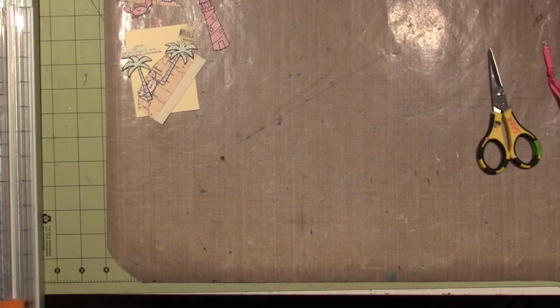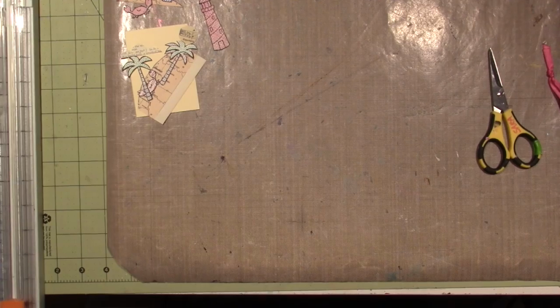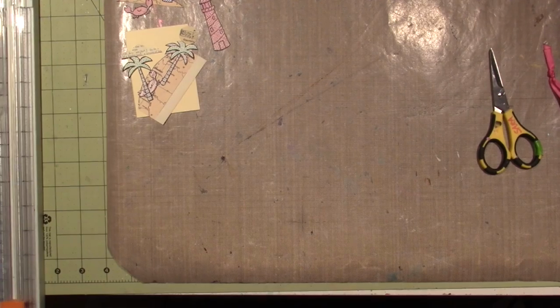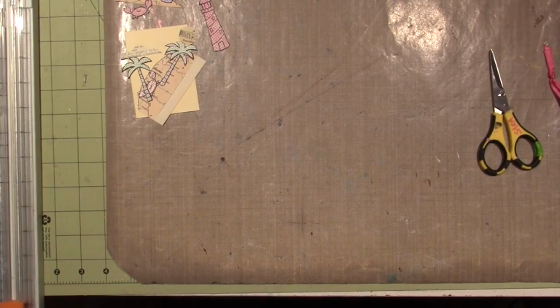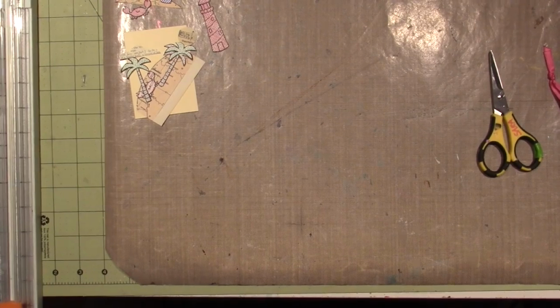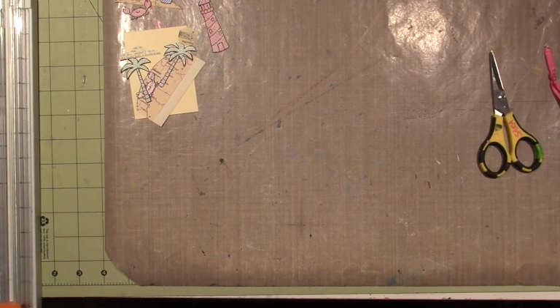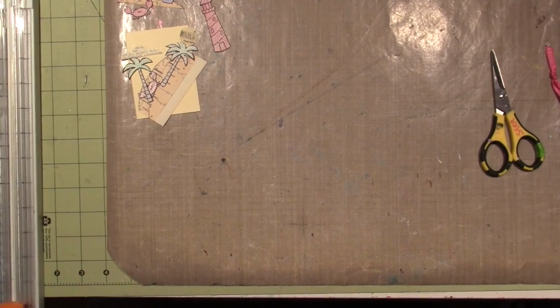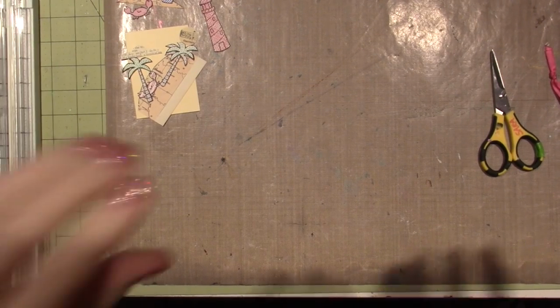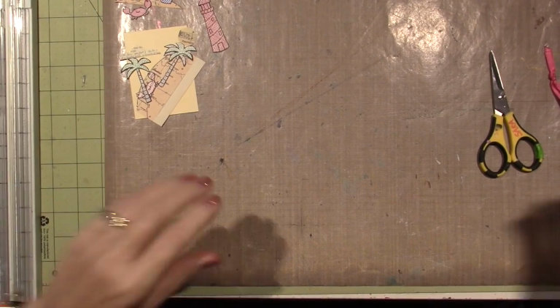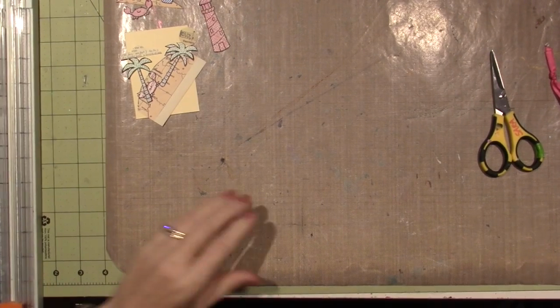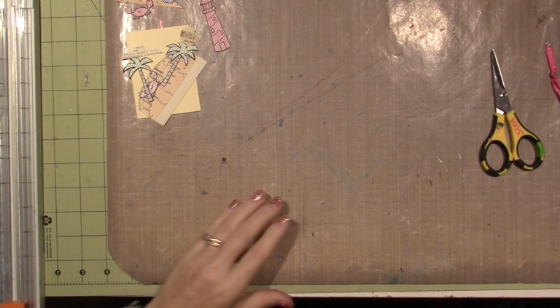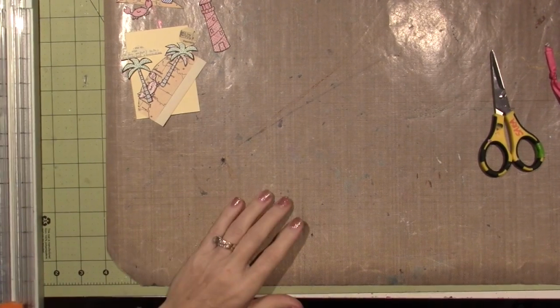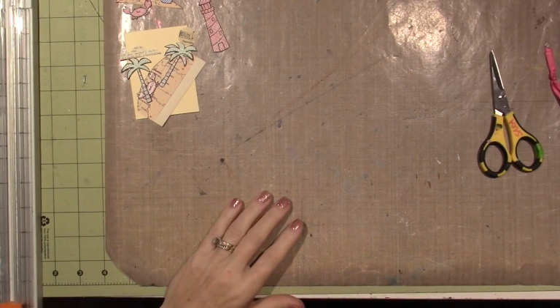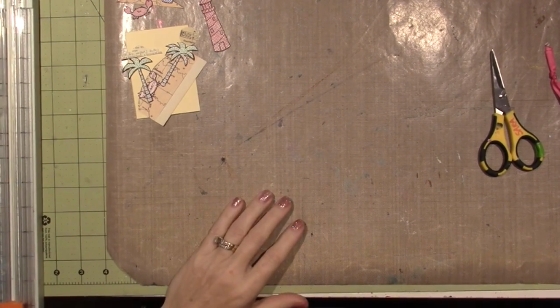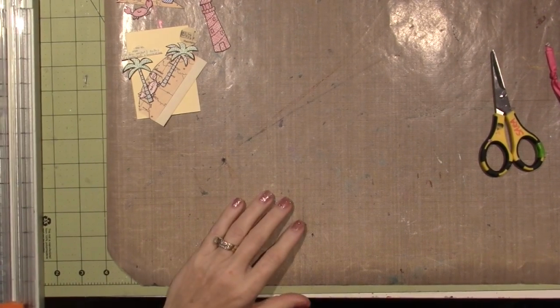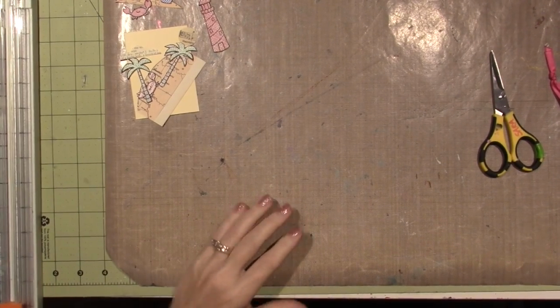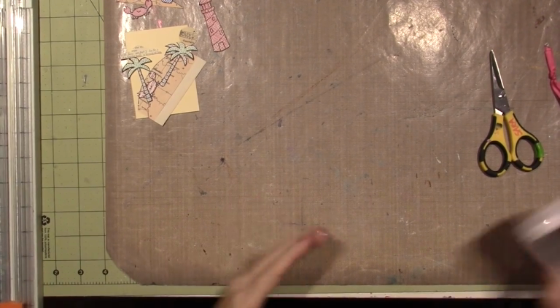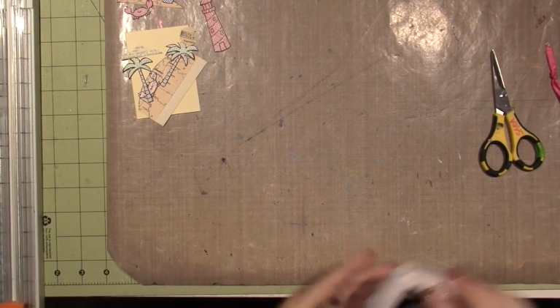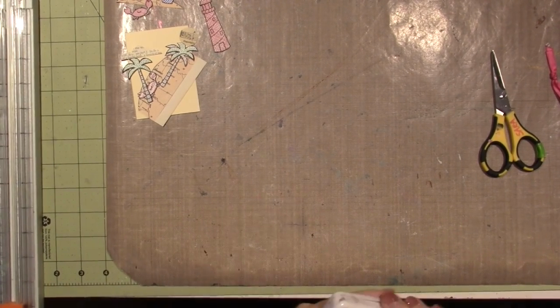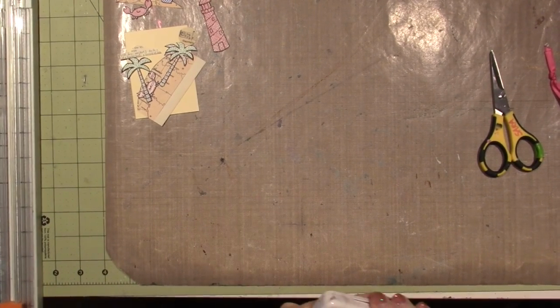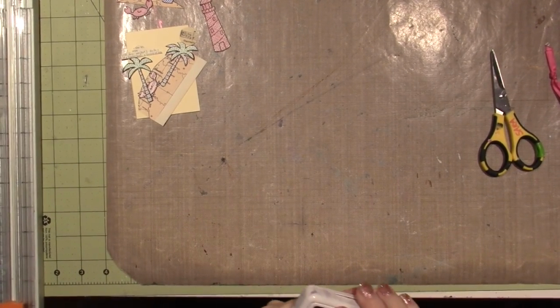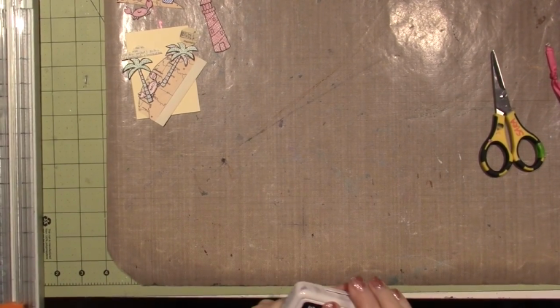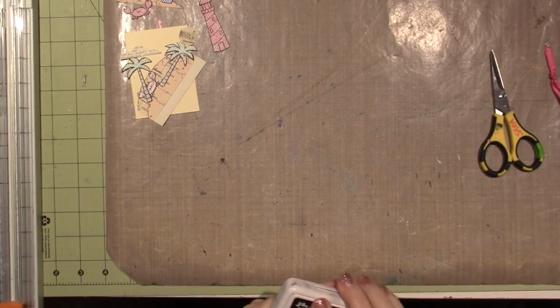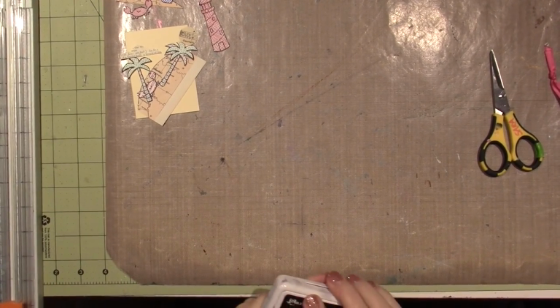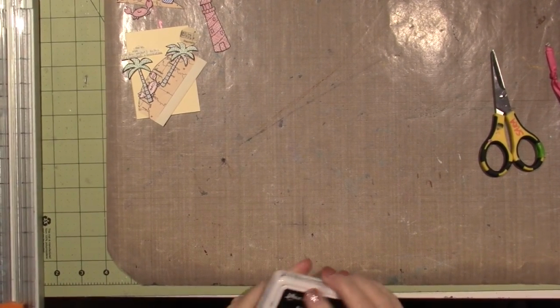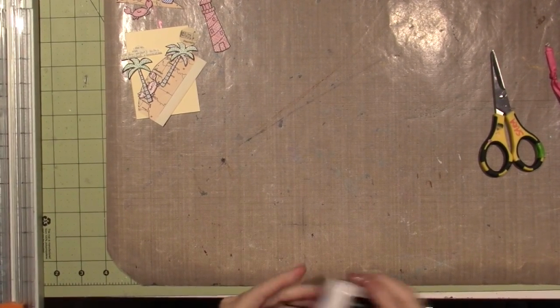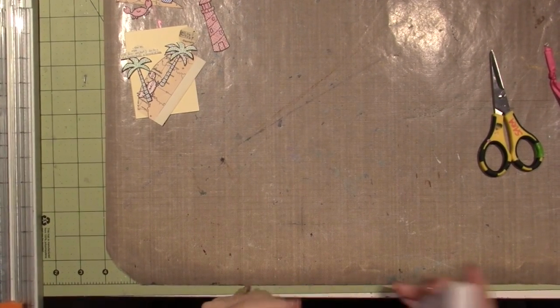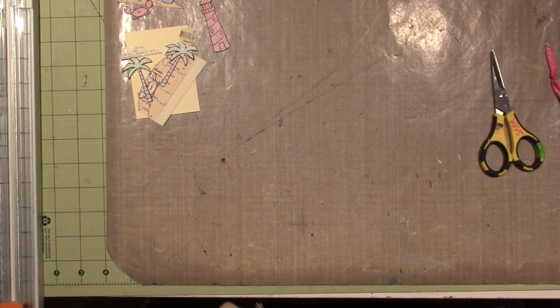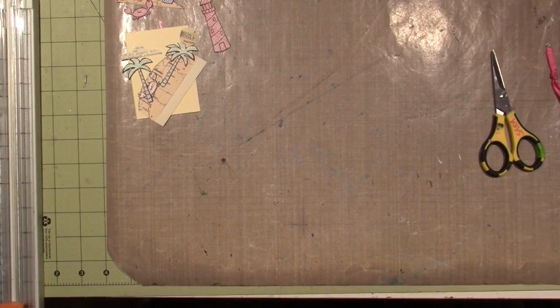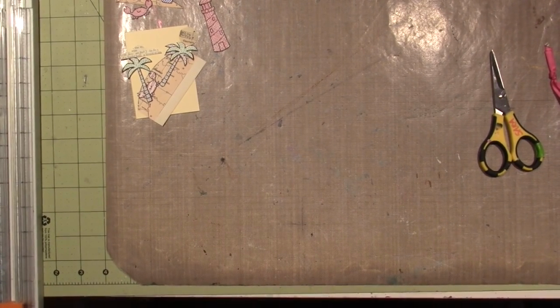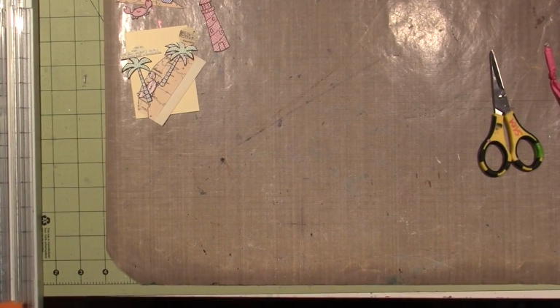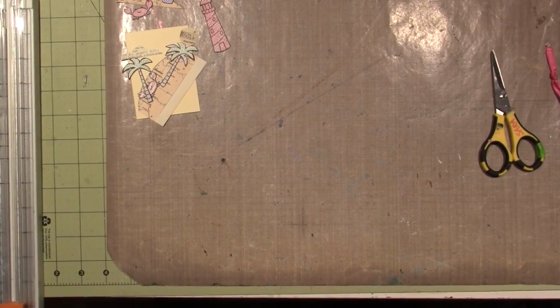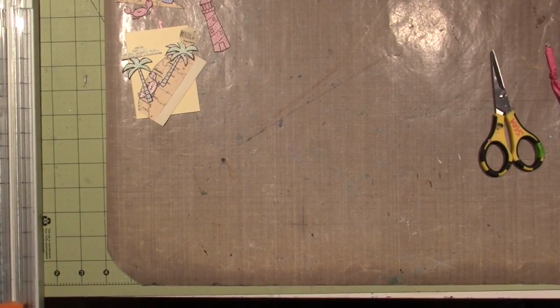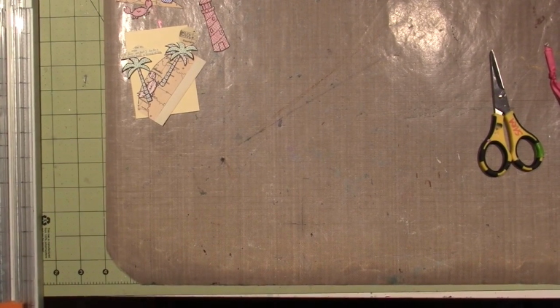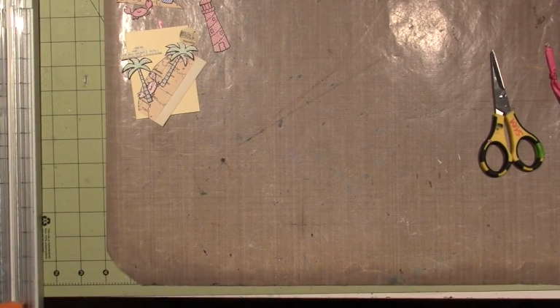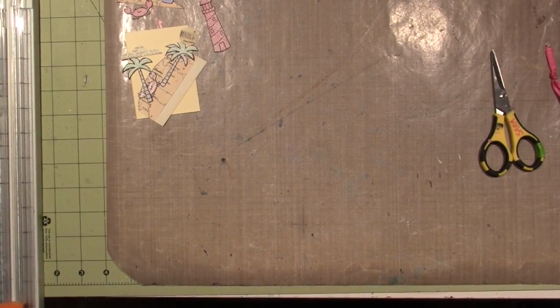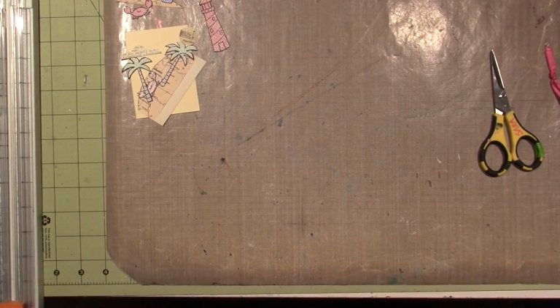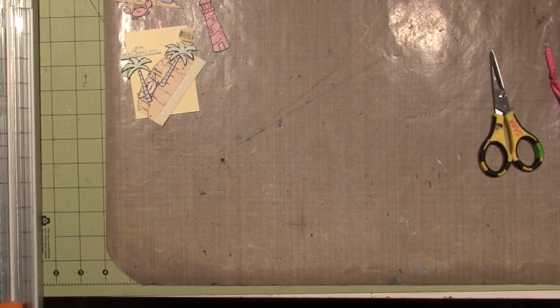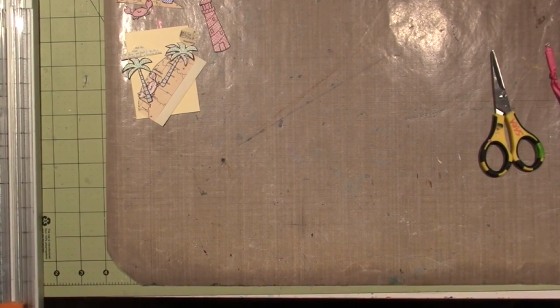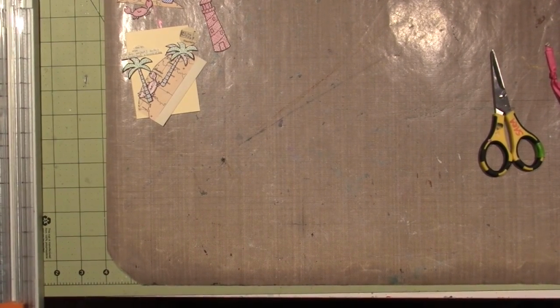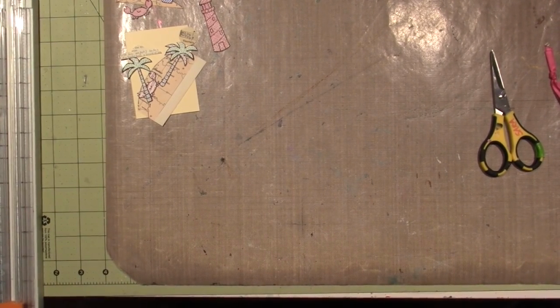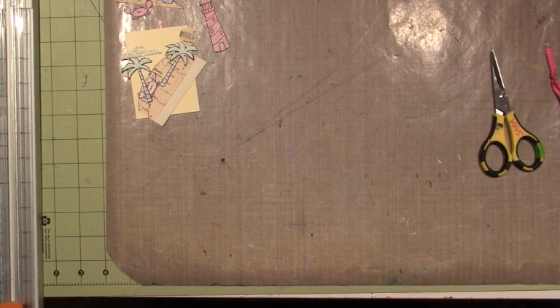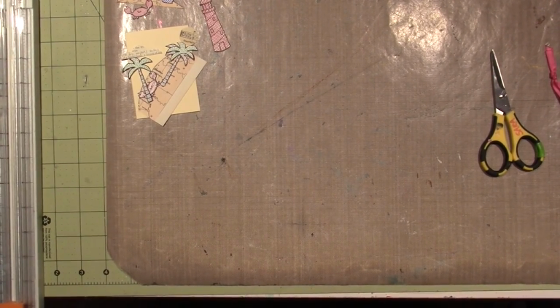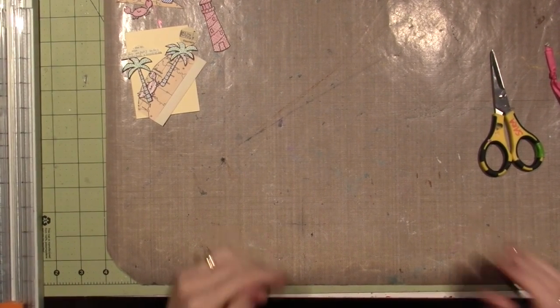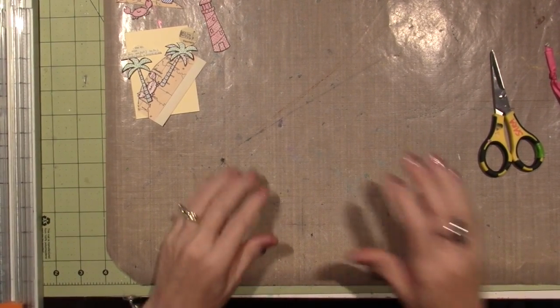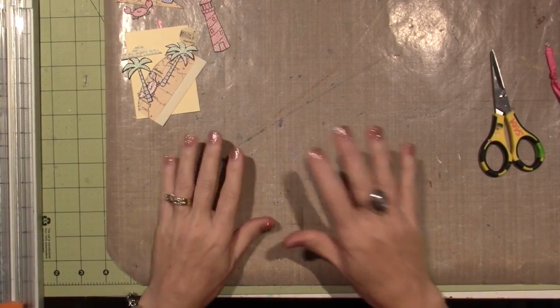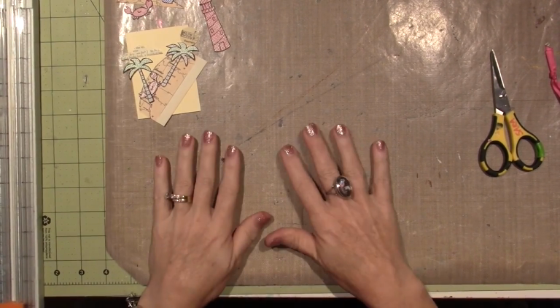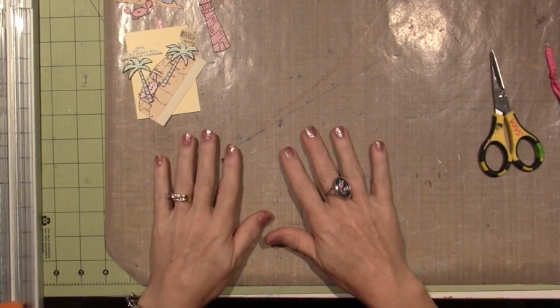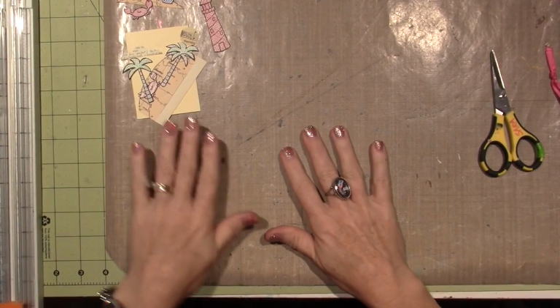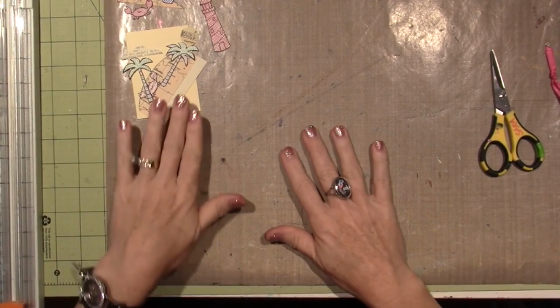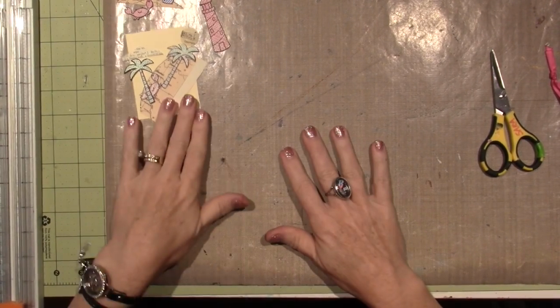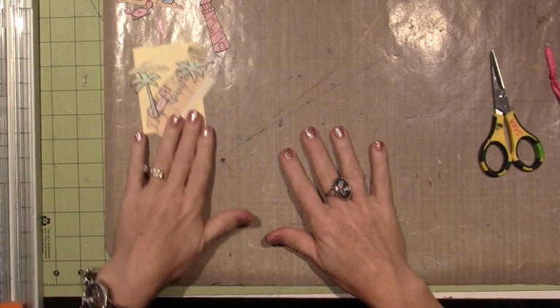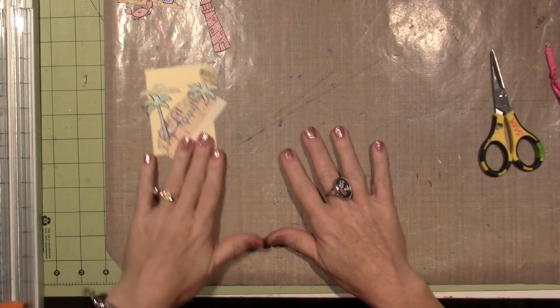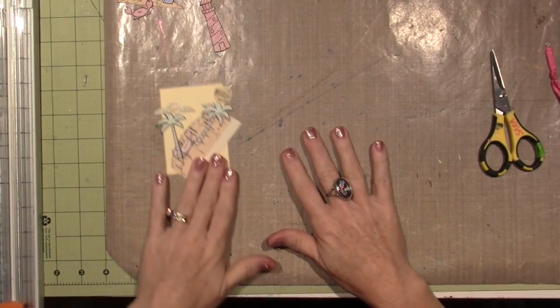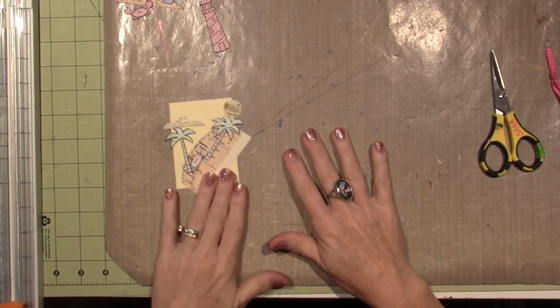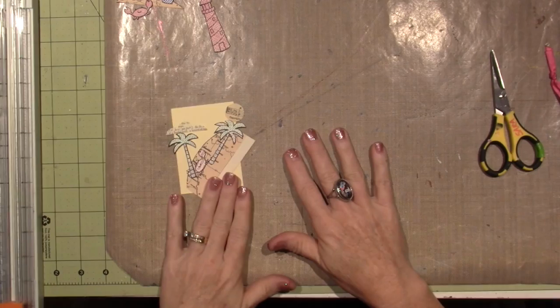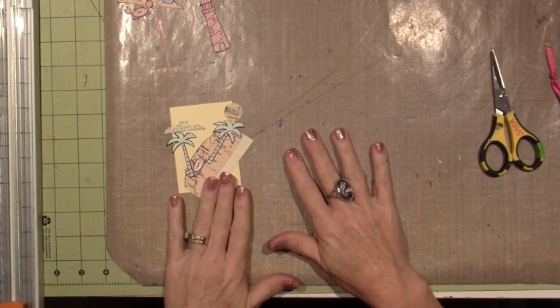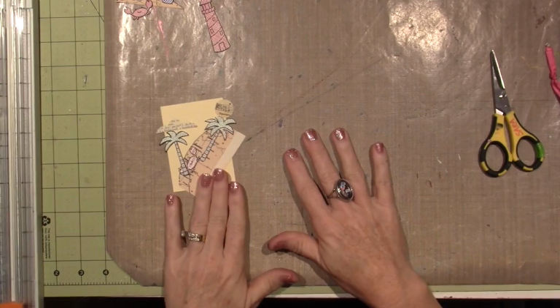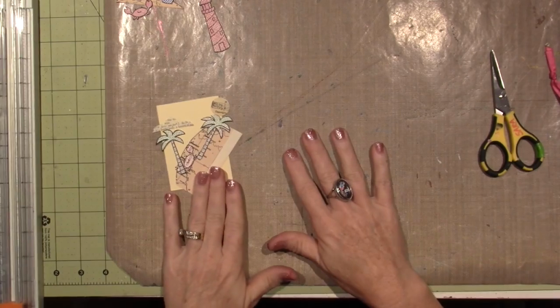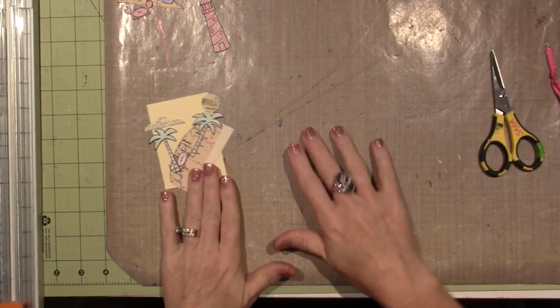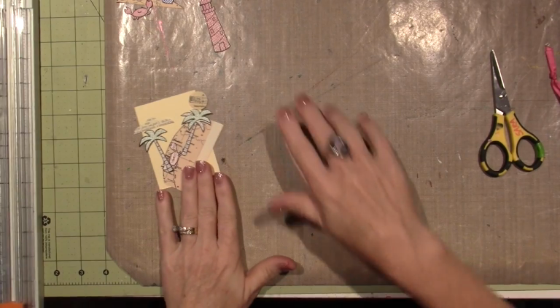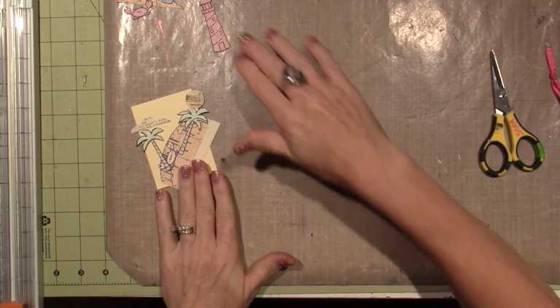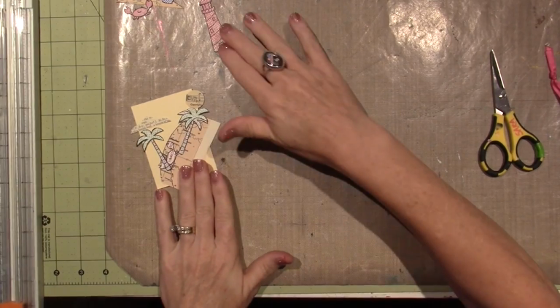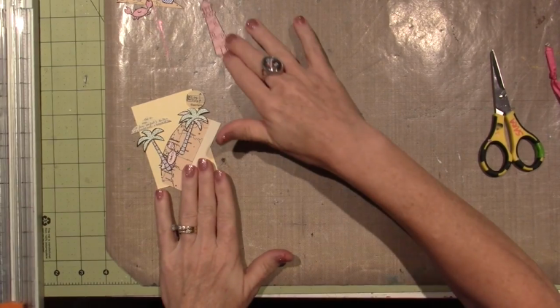Hello, it's Sarah, and welcome back to part two of our summertime ATCs.